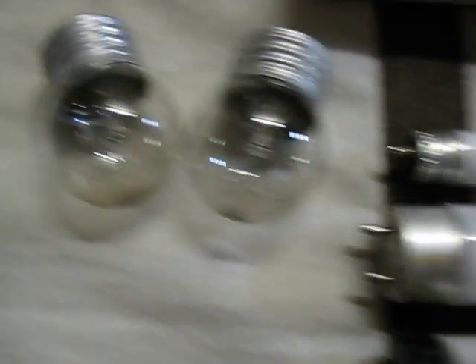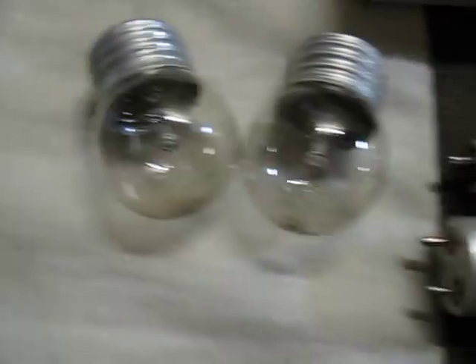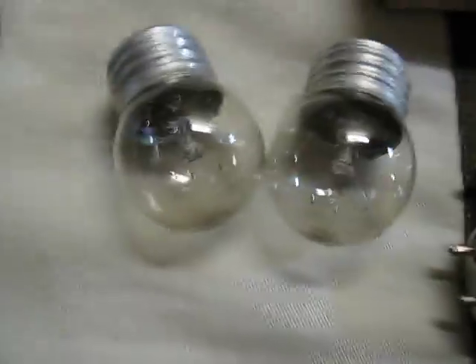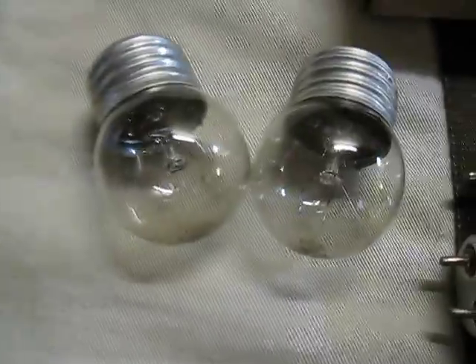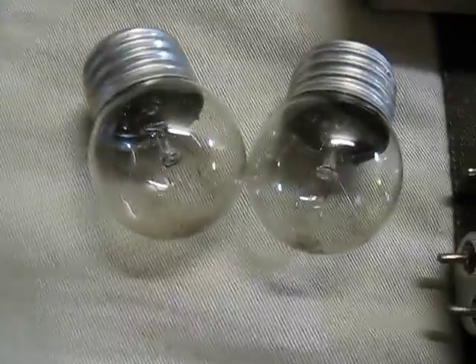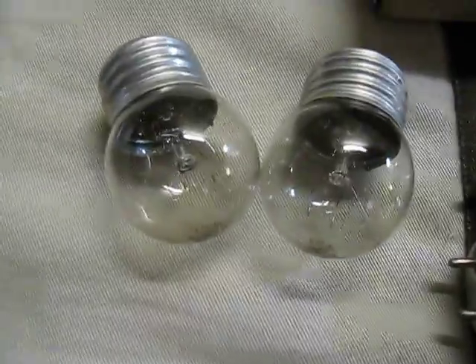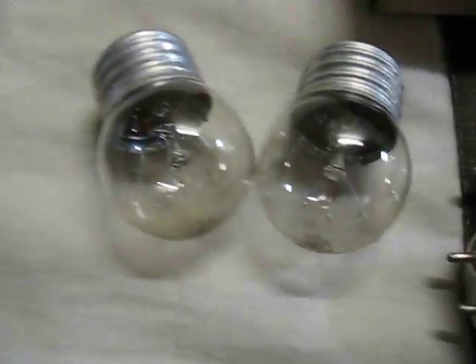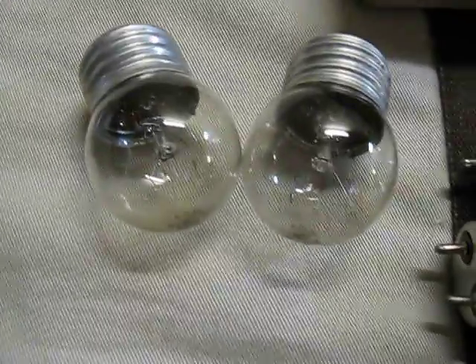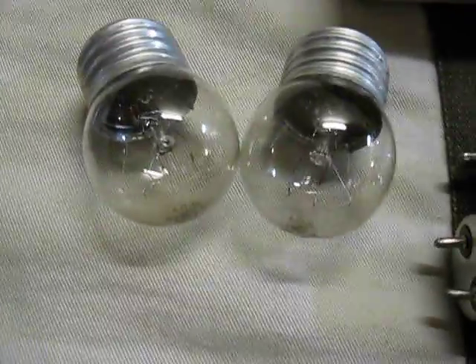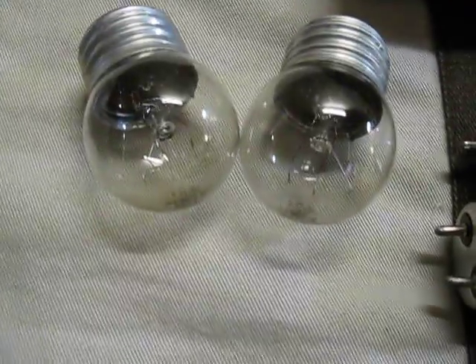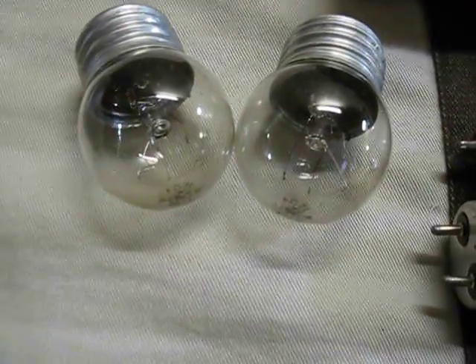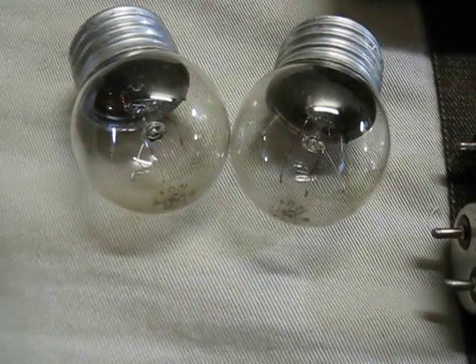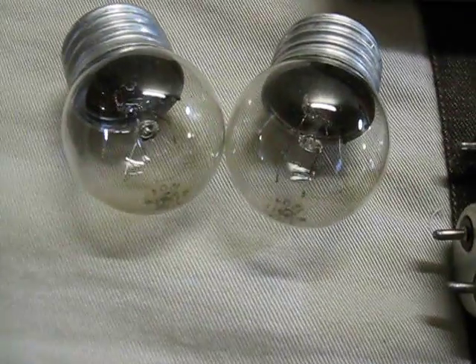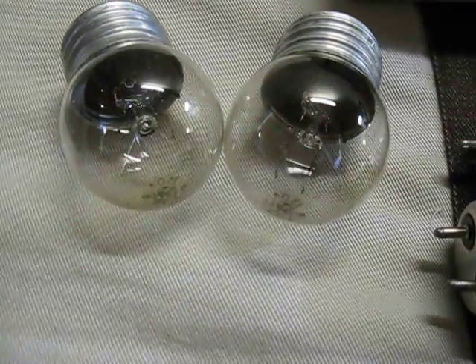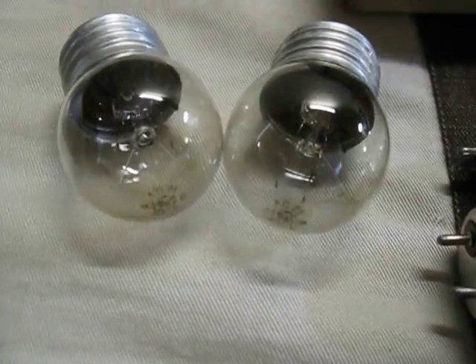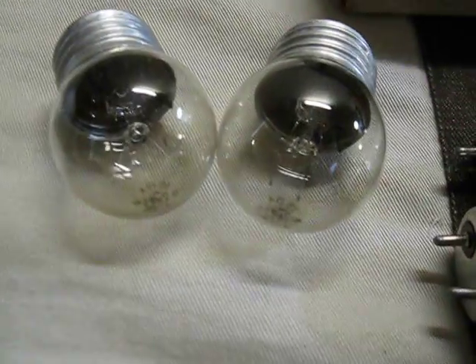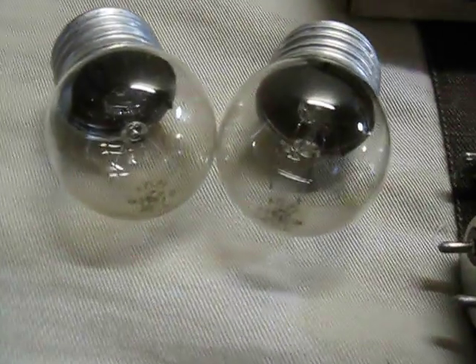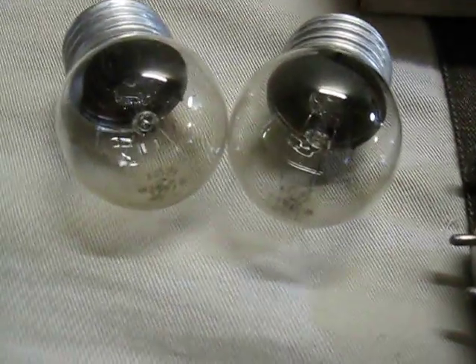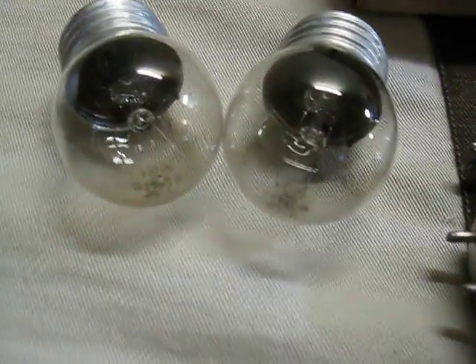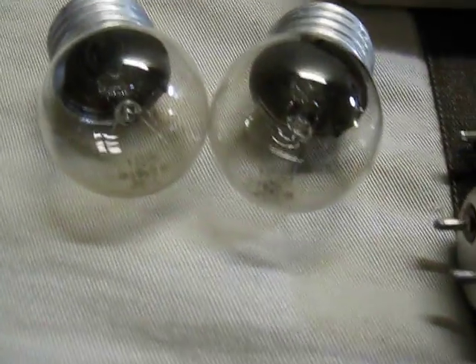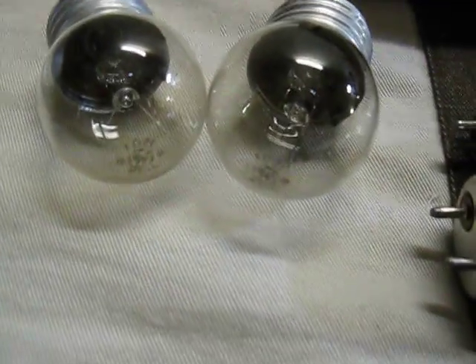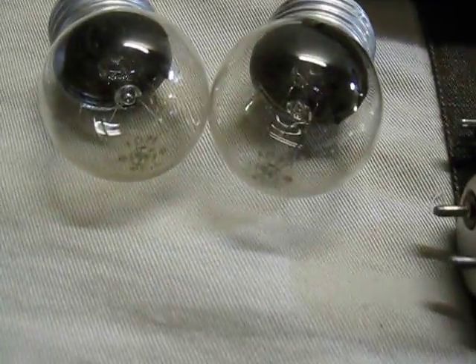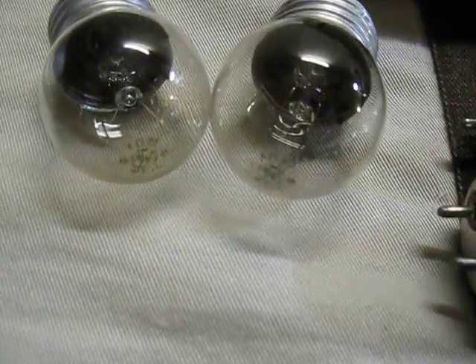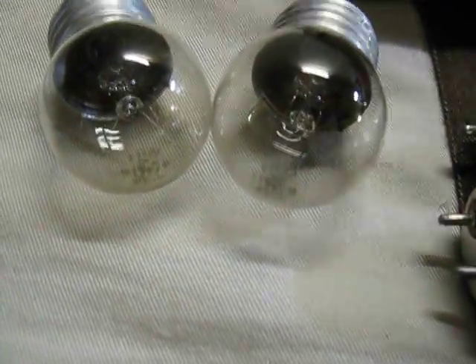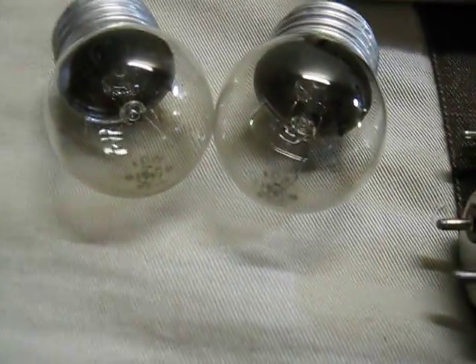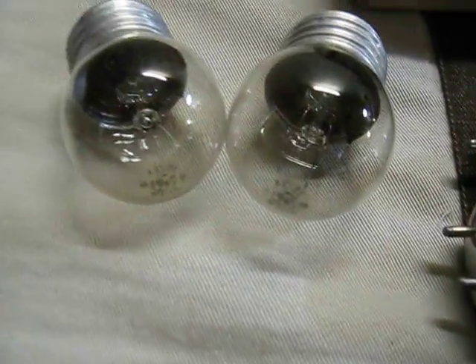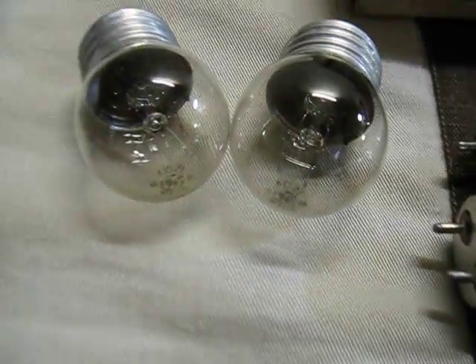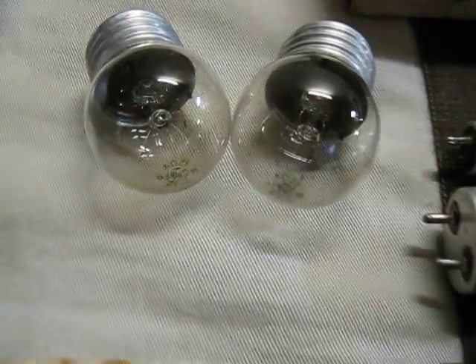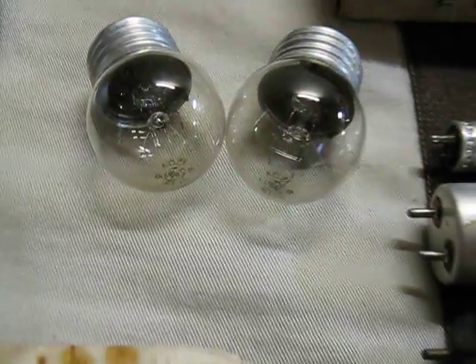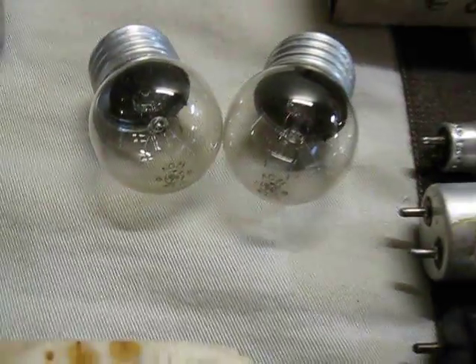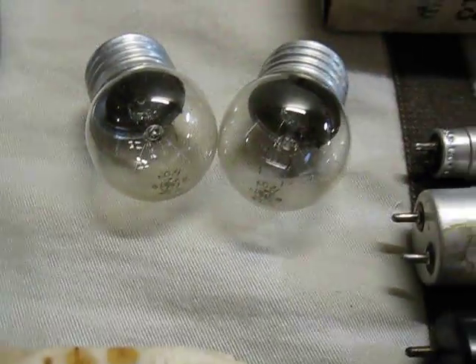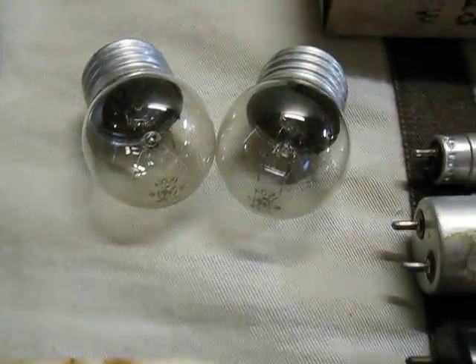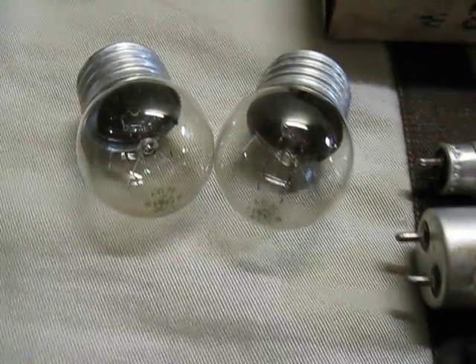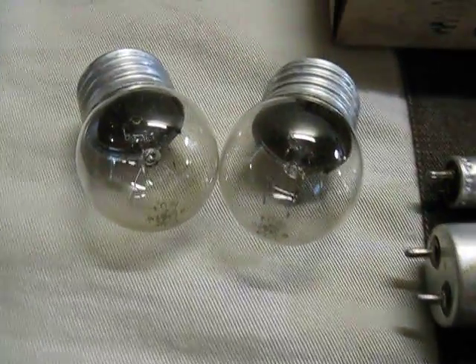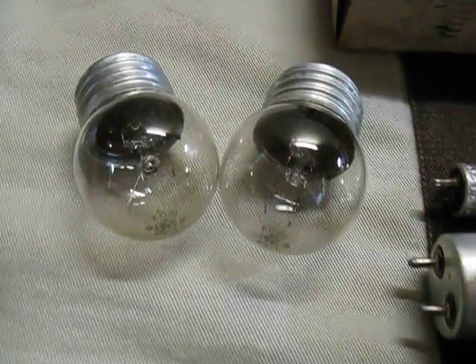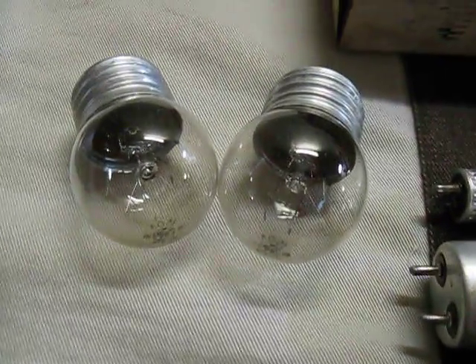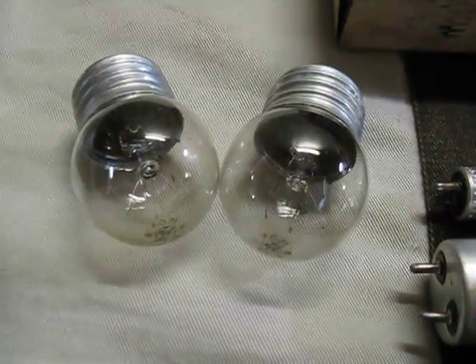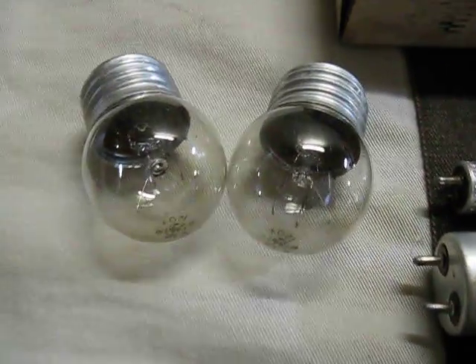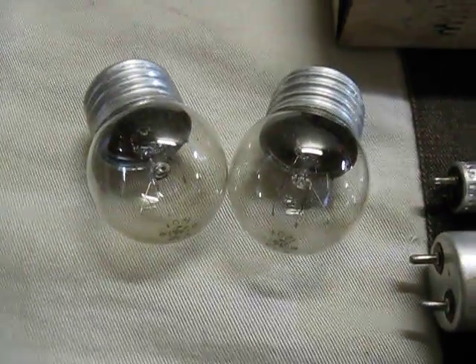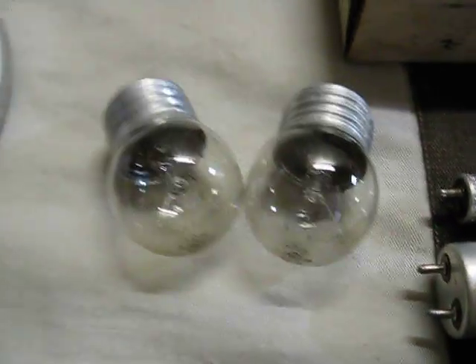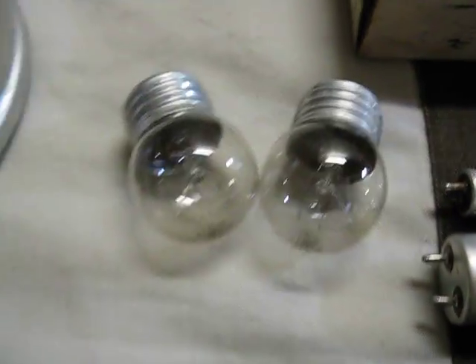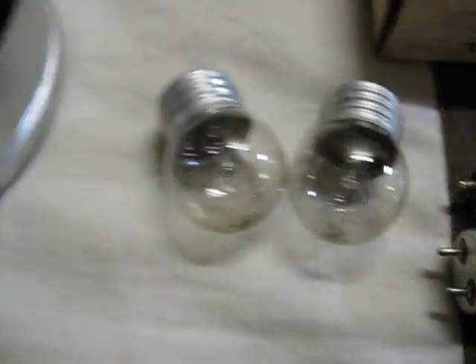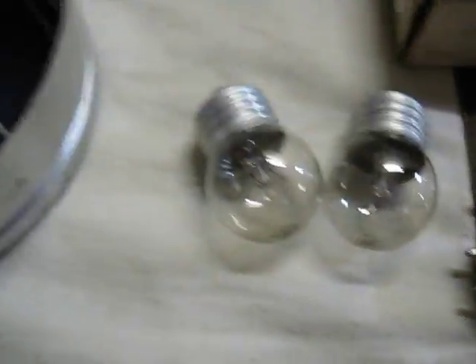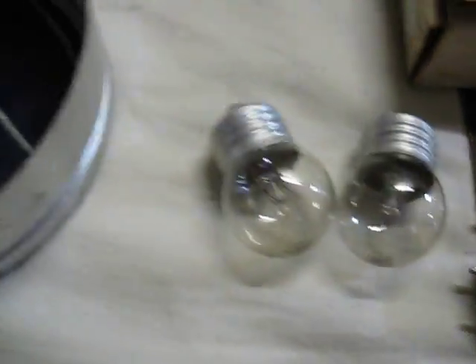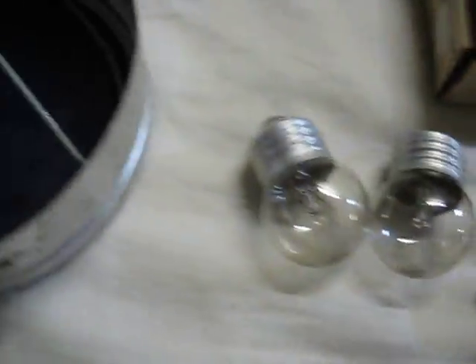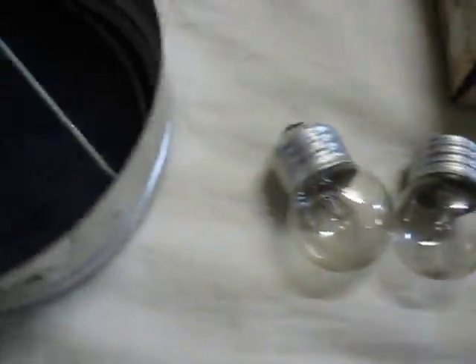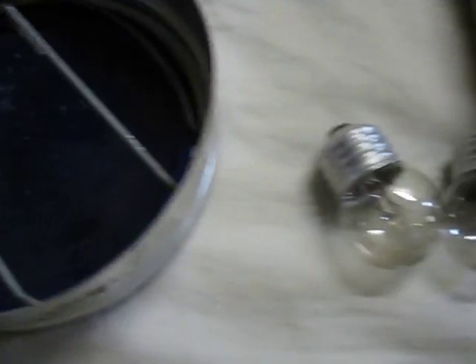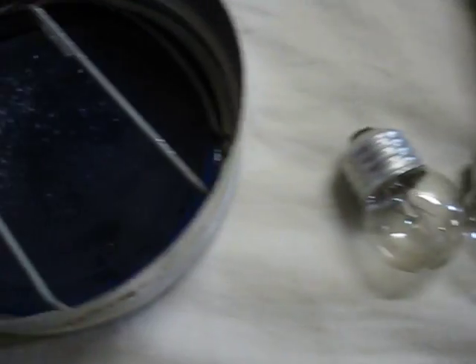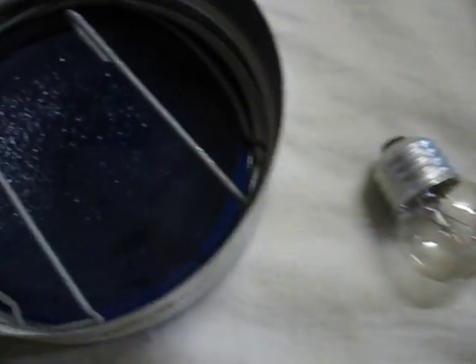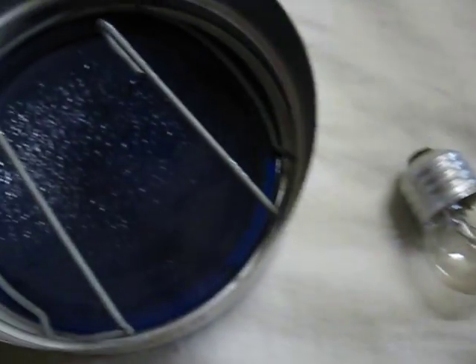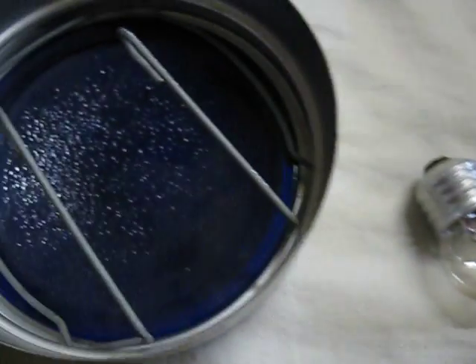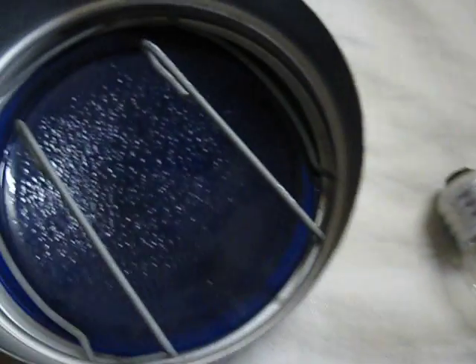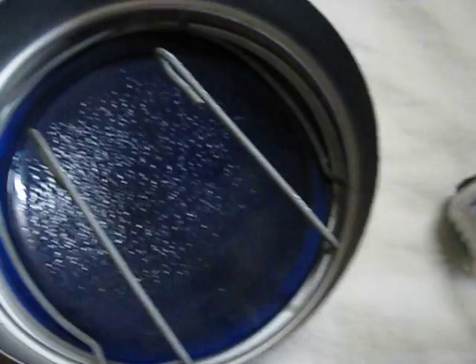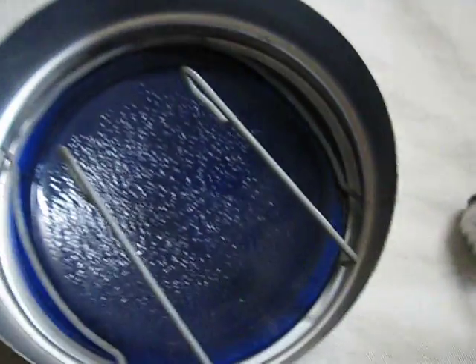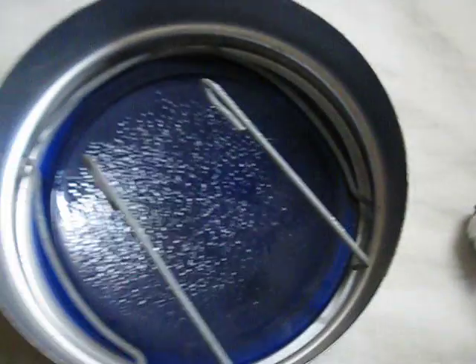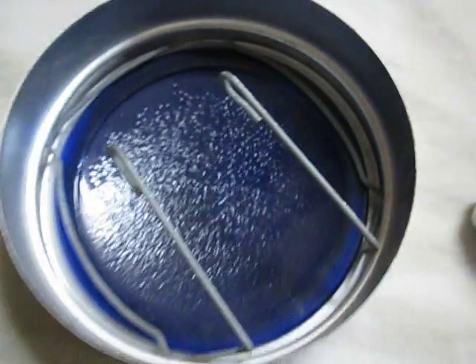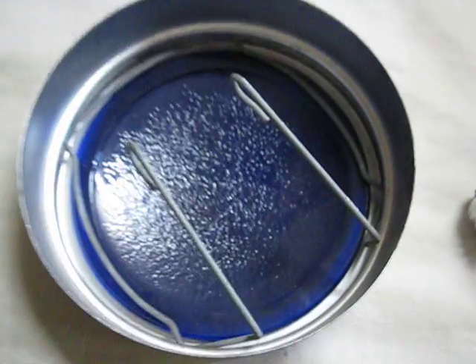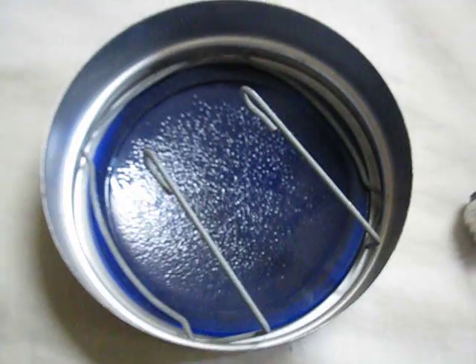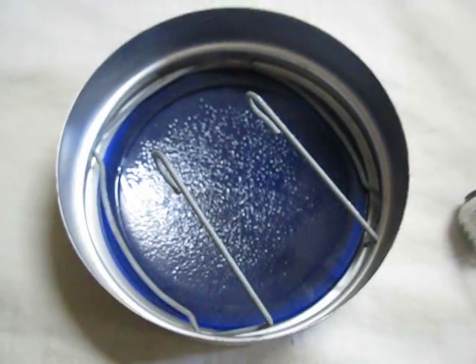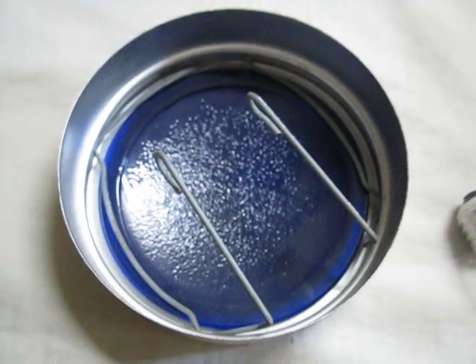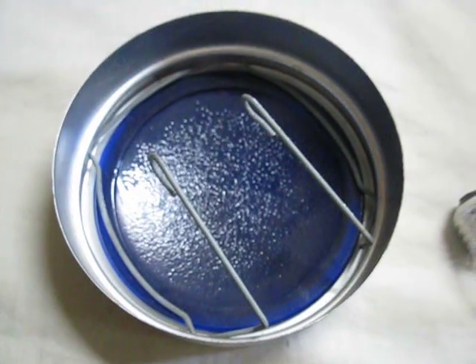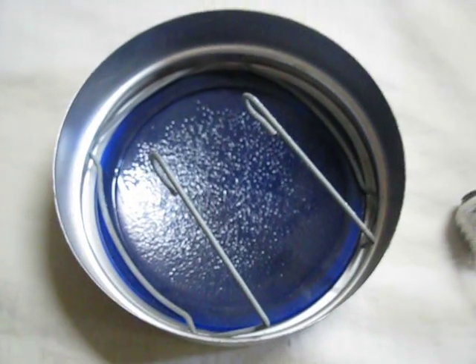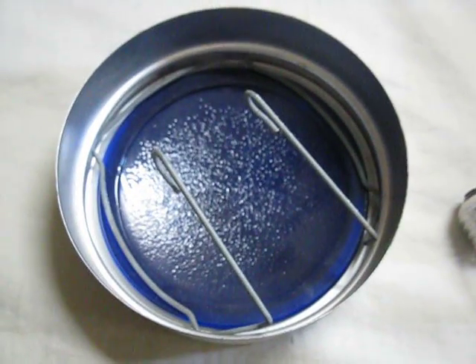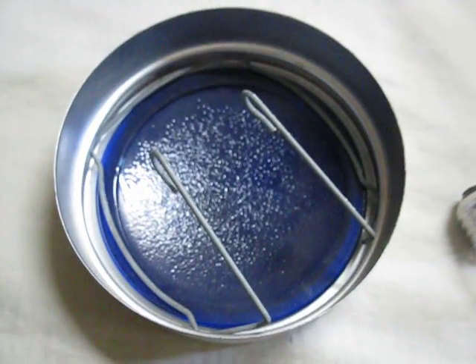Here we have some 7.5 watt GE bulbs that are clear. I've never seen clear ones with their etch before.